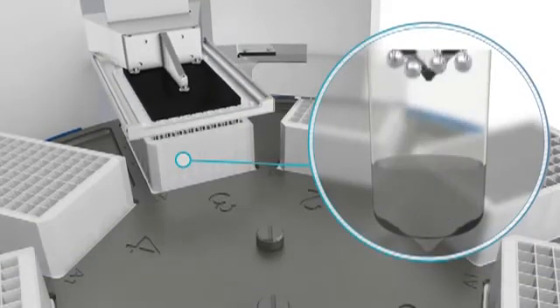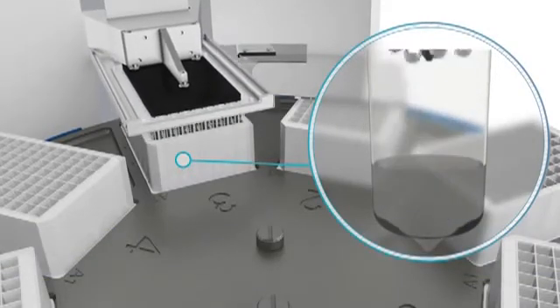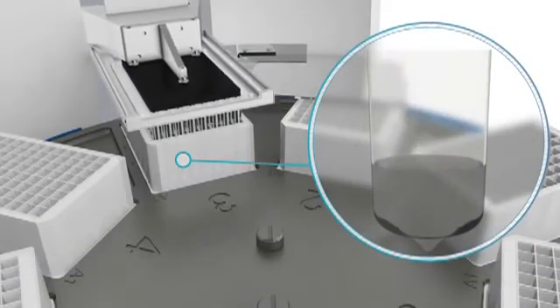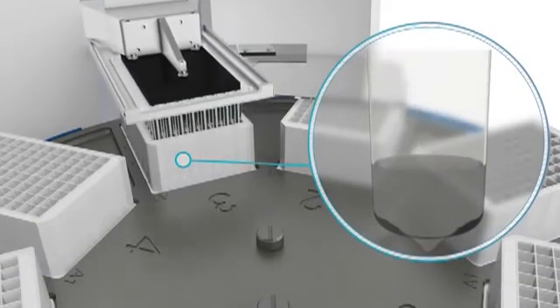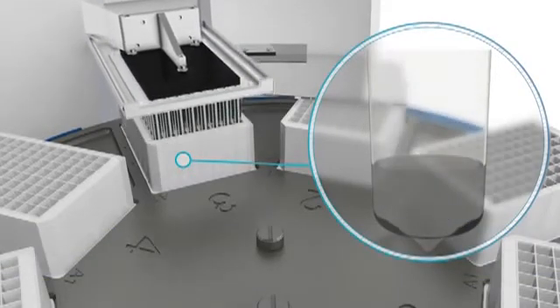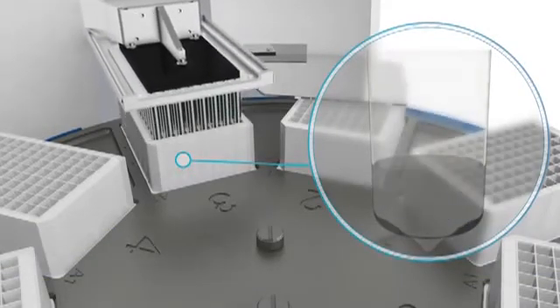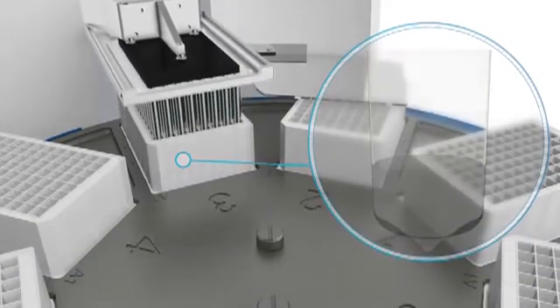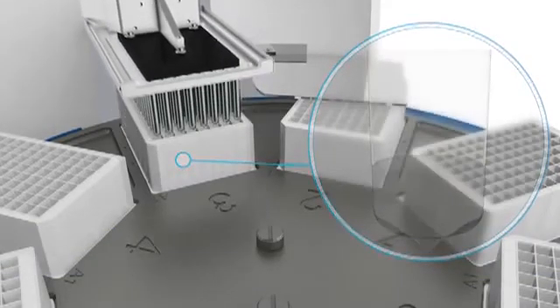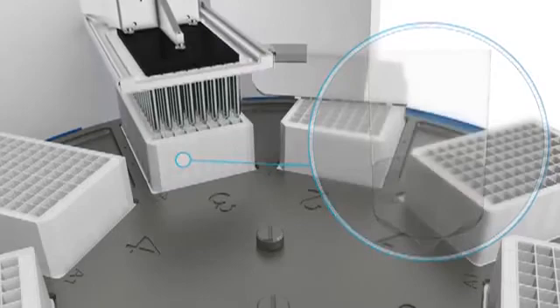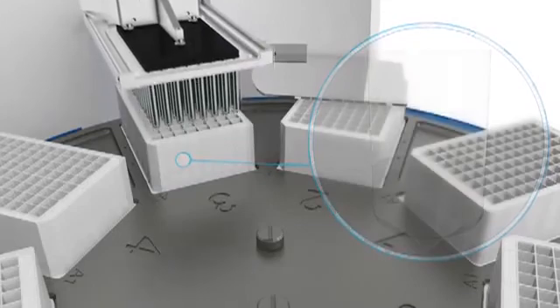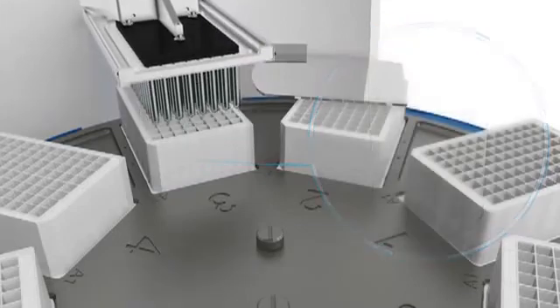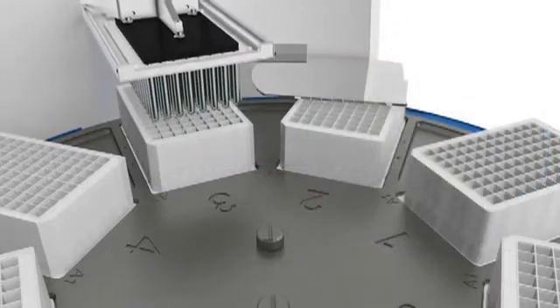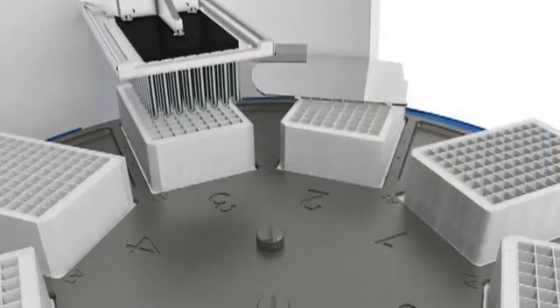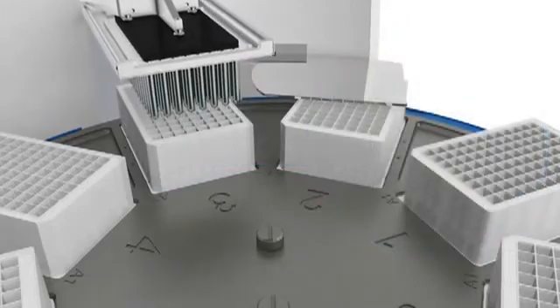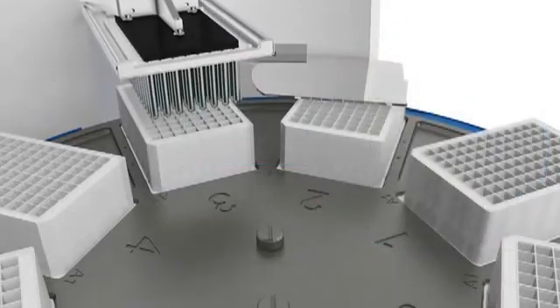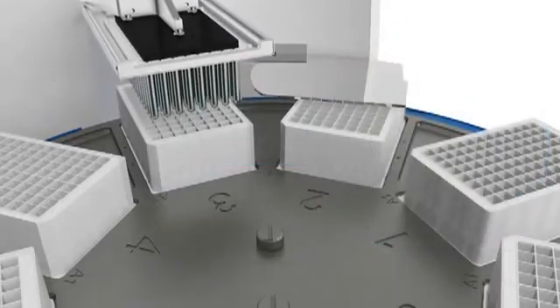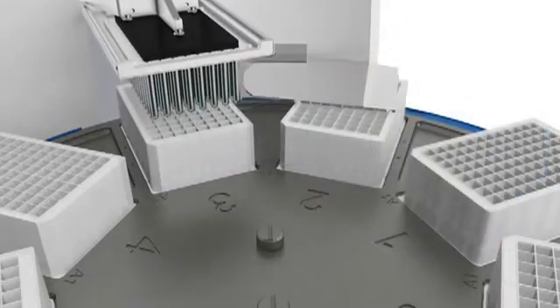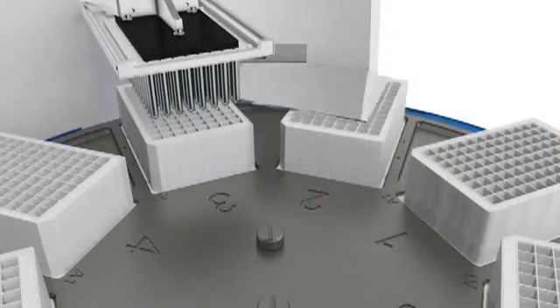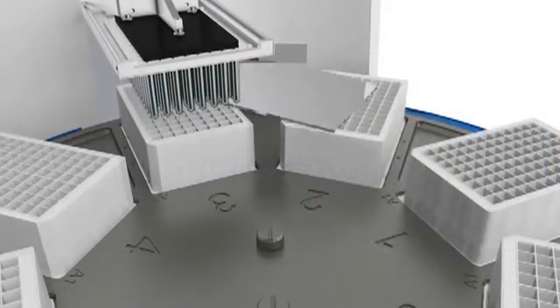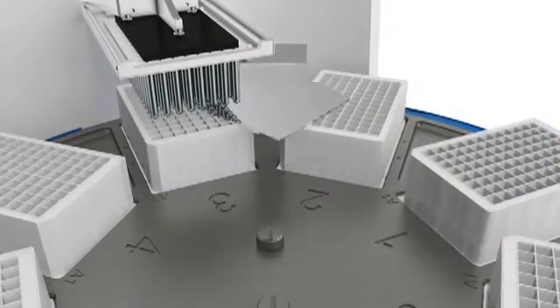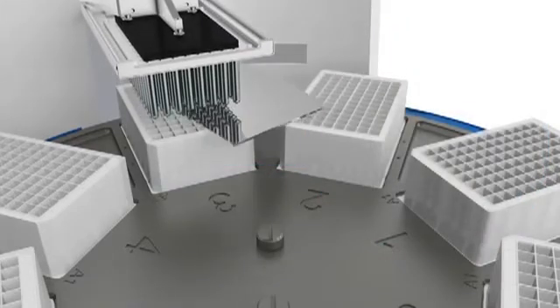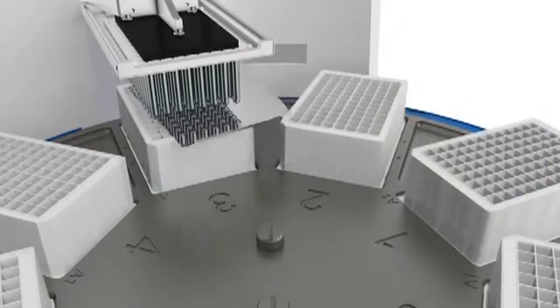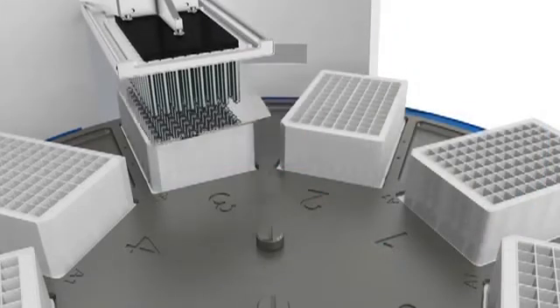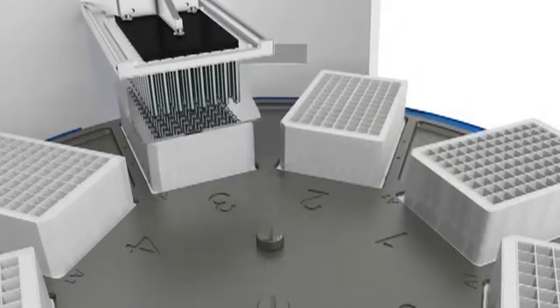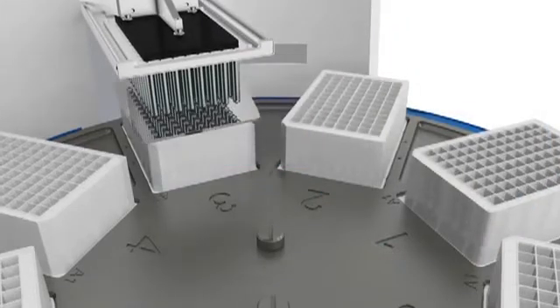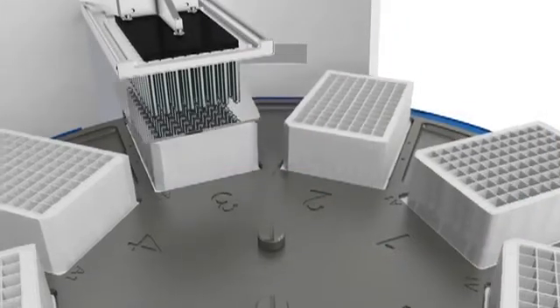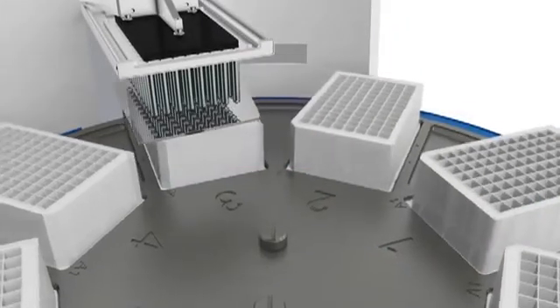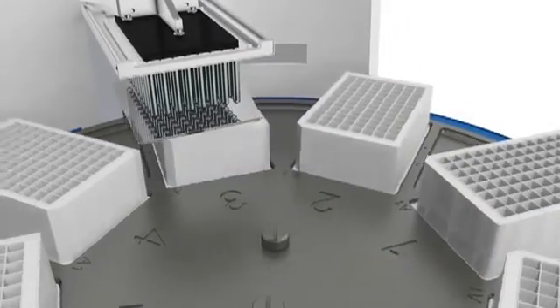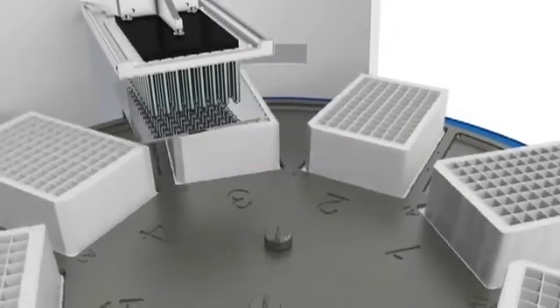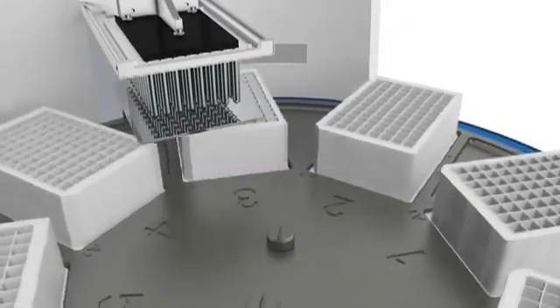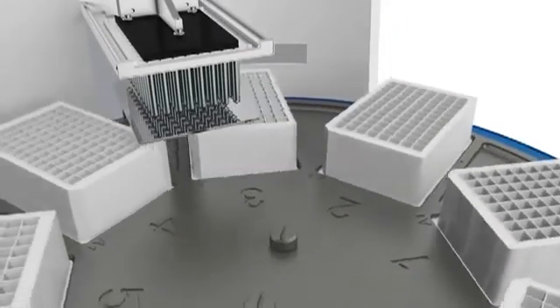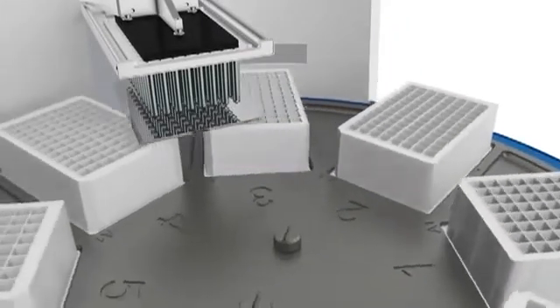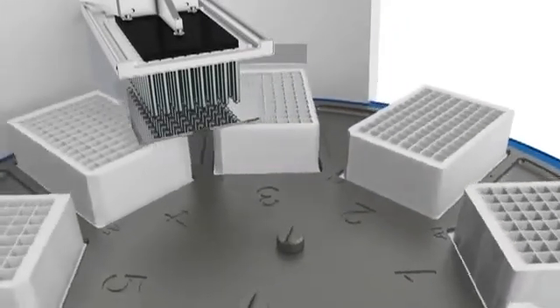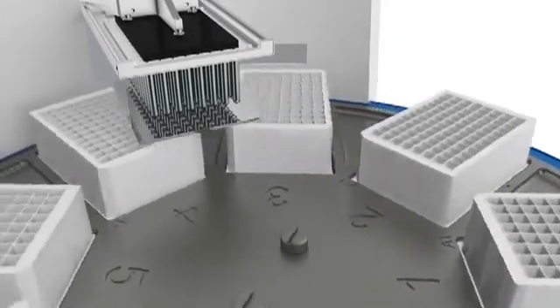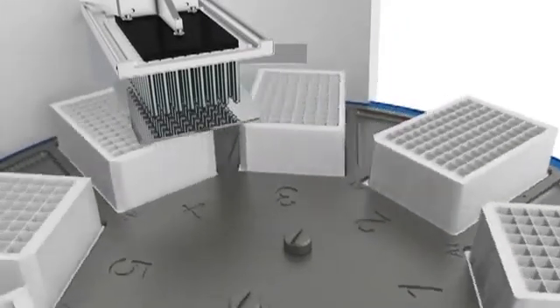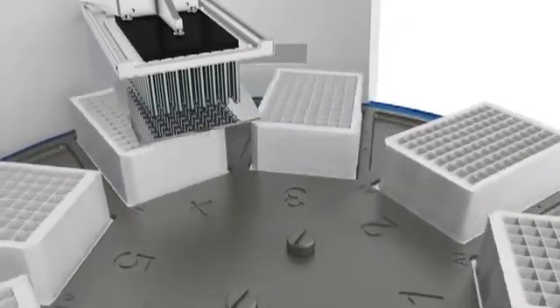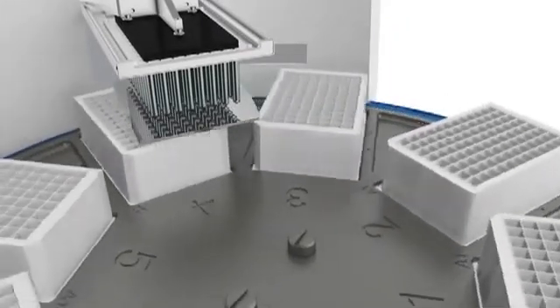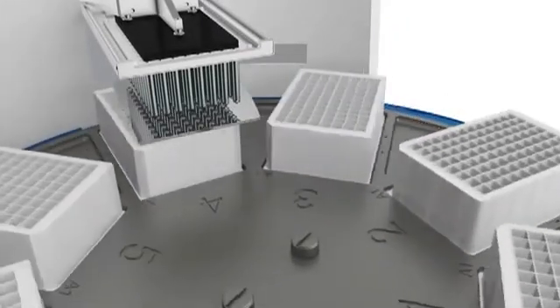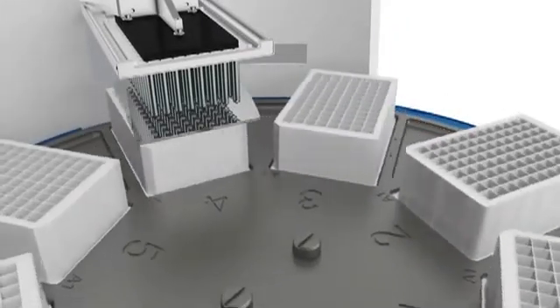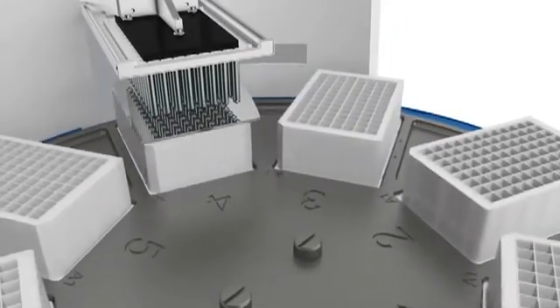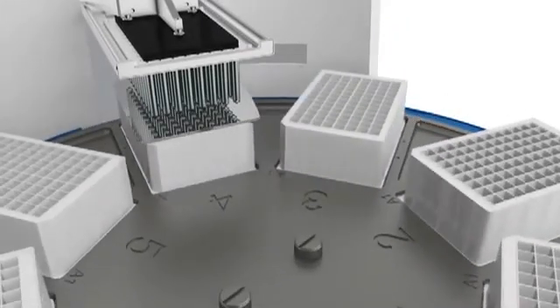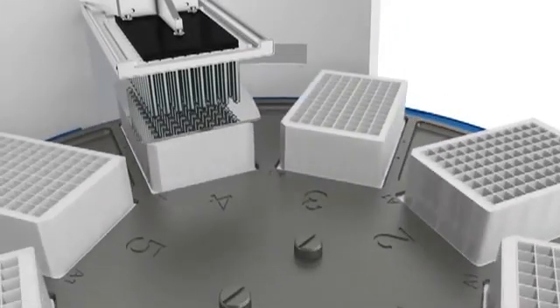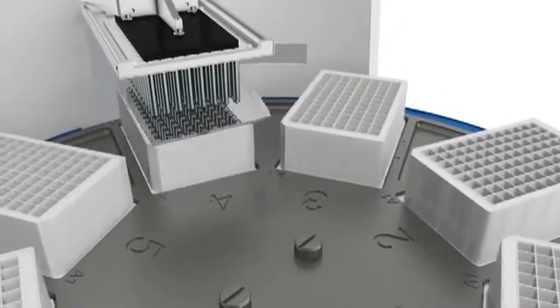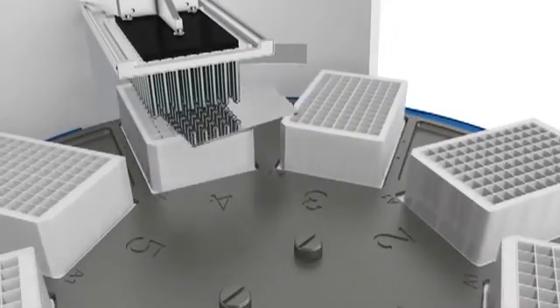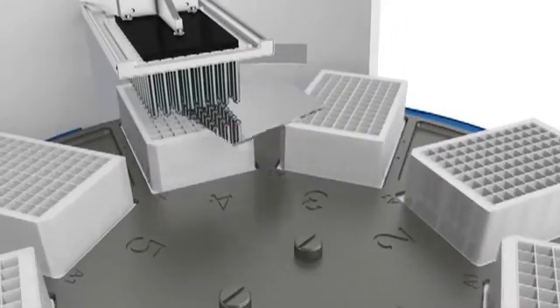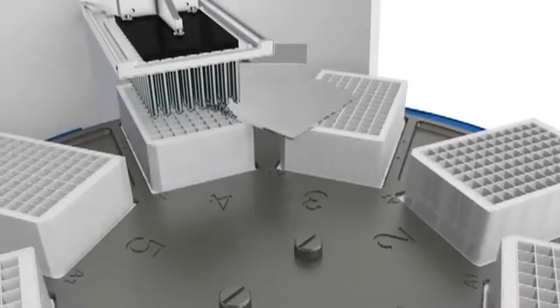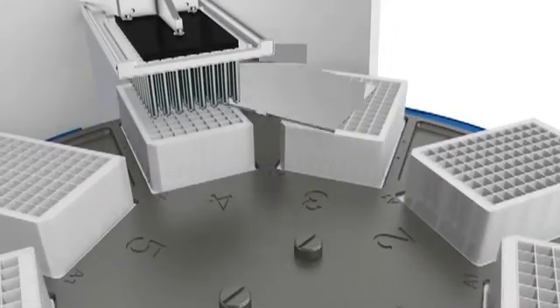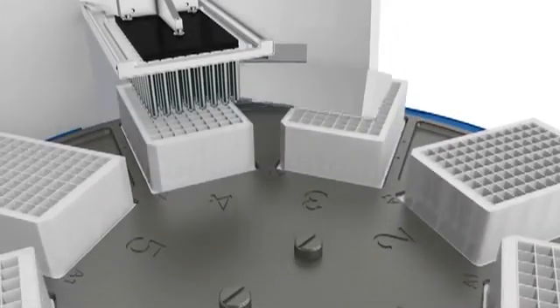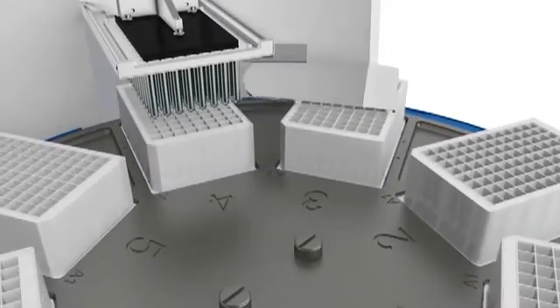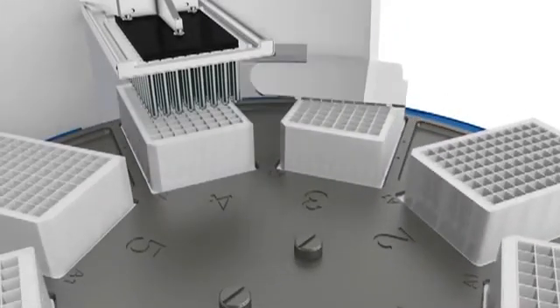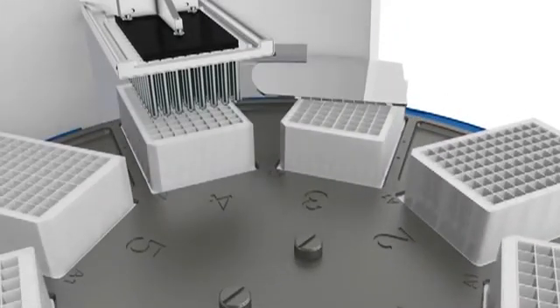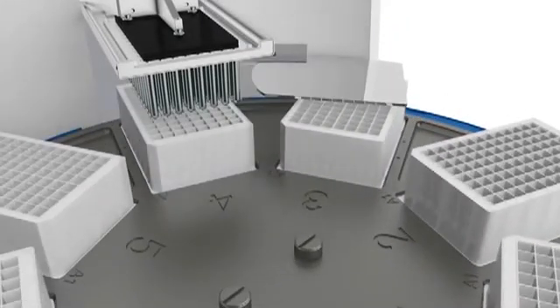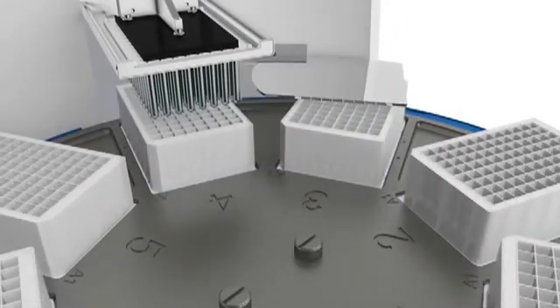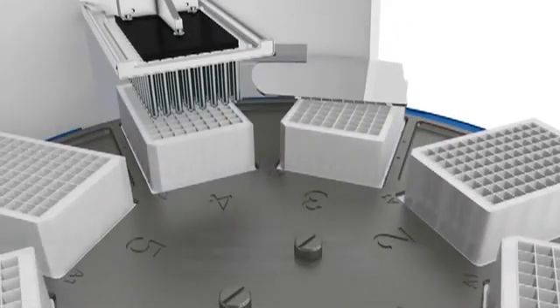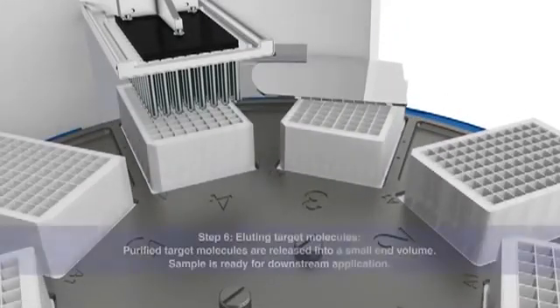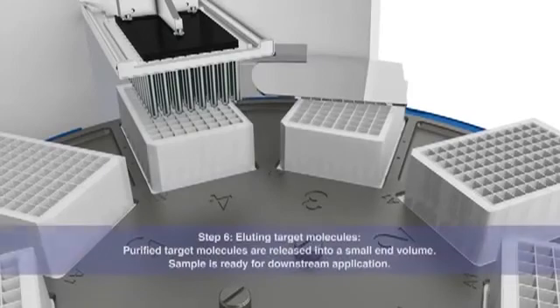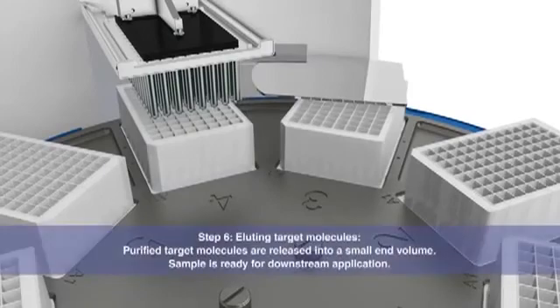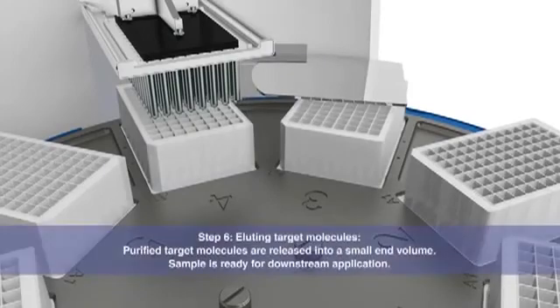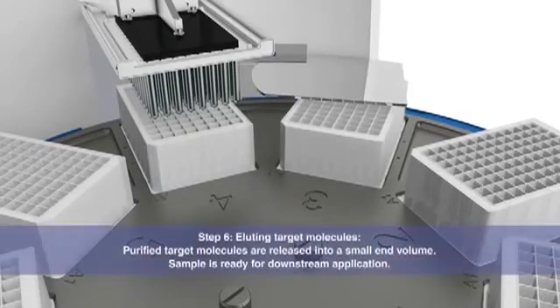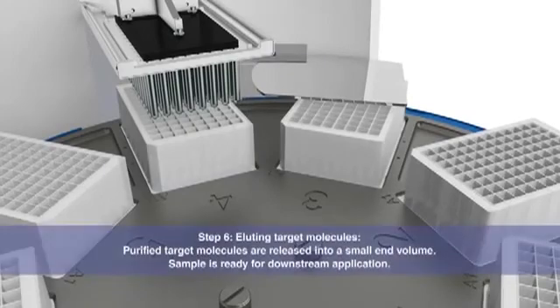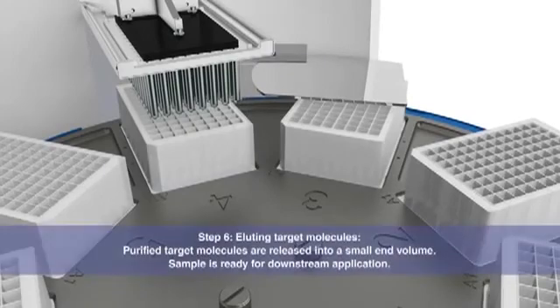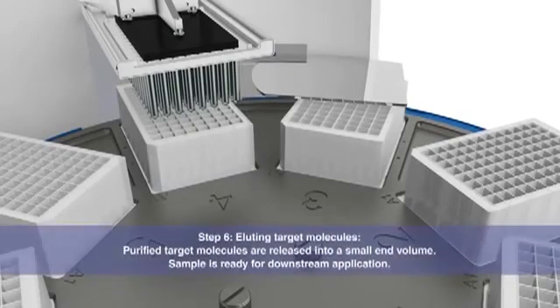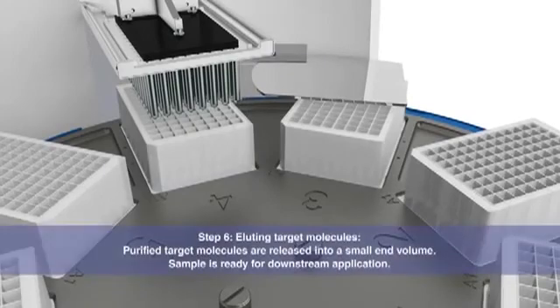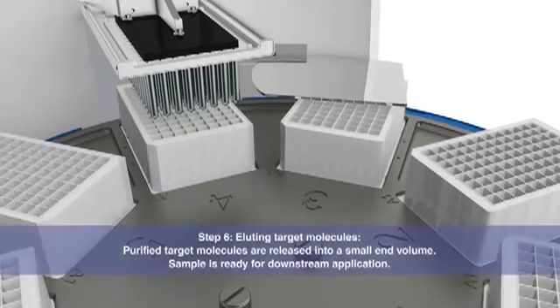It's fast and simple. Purified target molecules are released into a small elution volume, ready for downstream application.